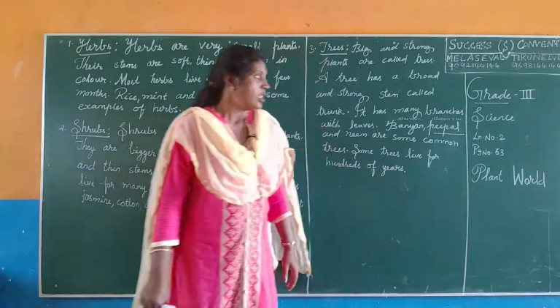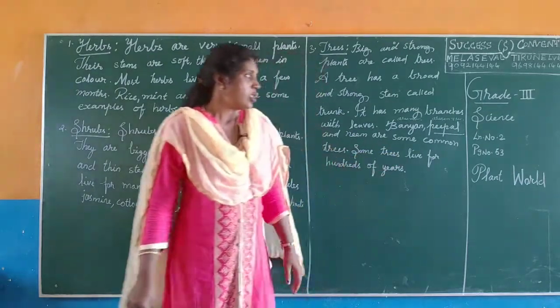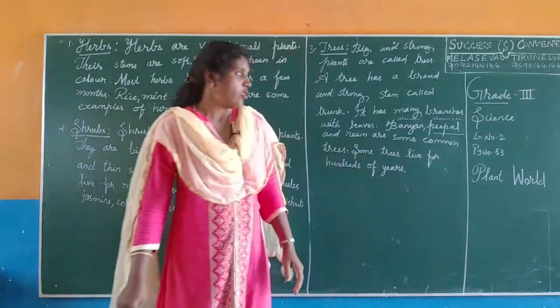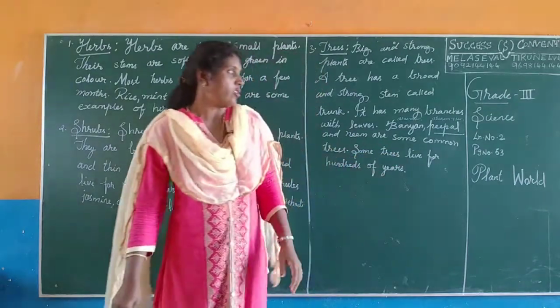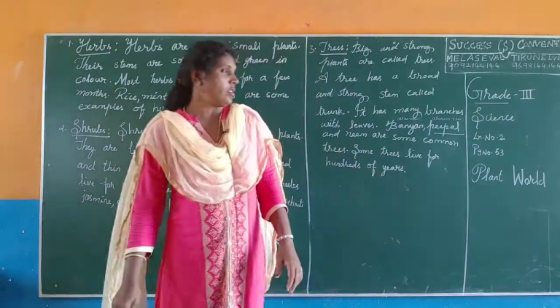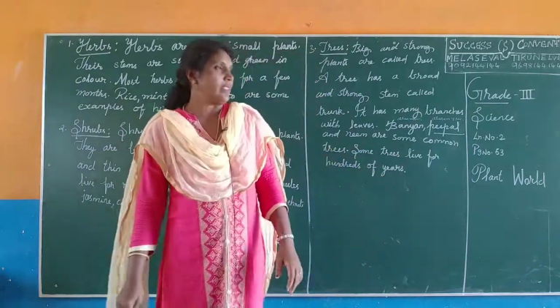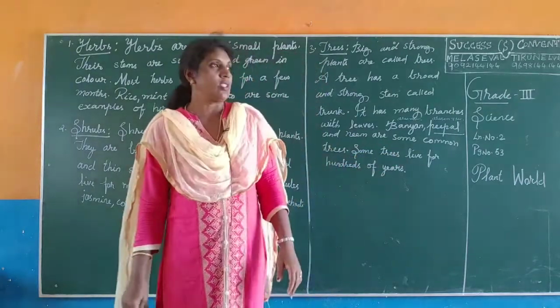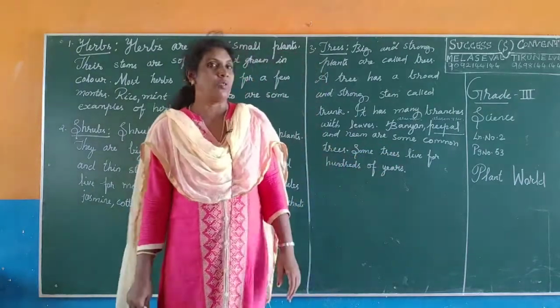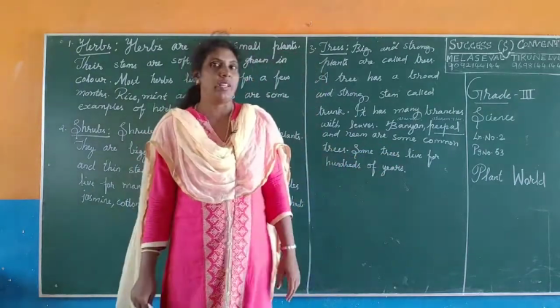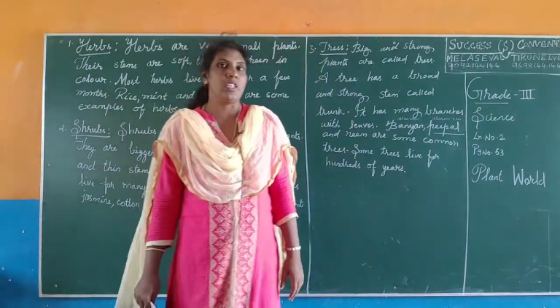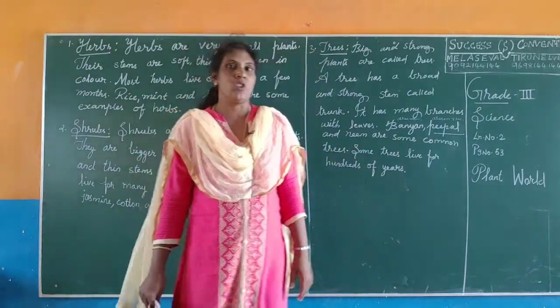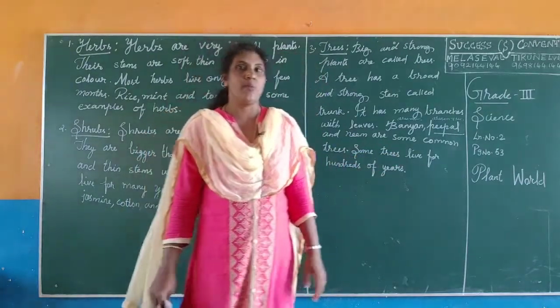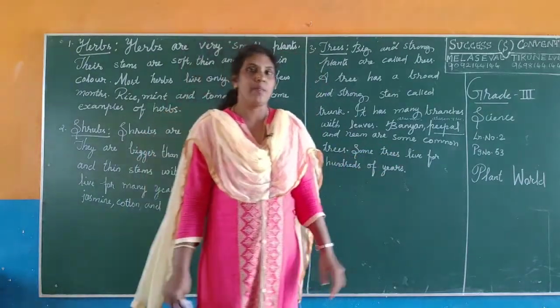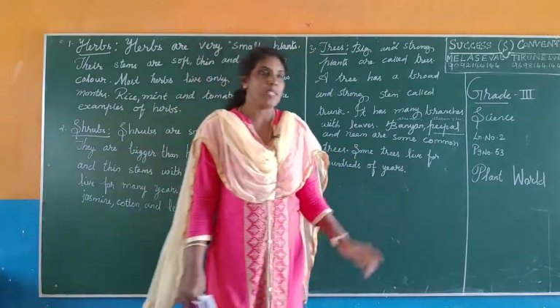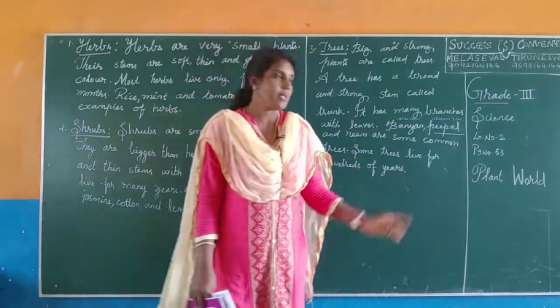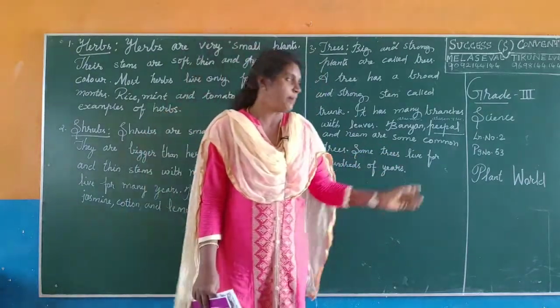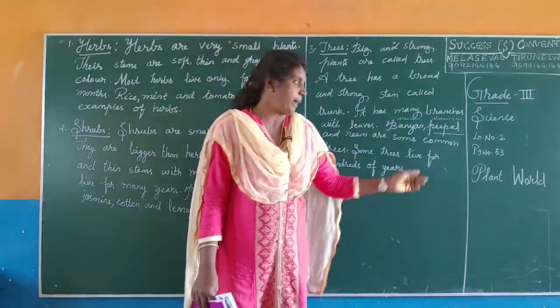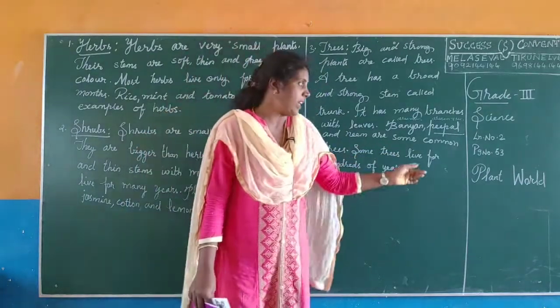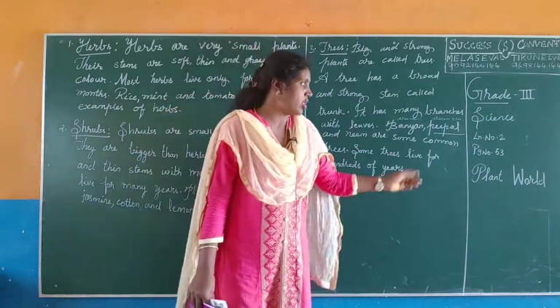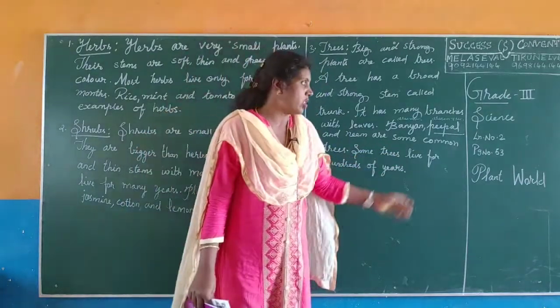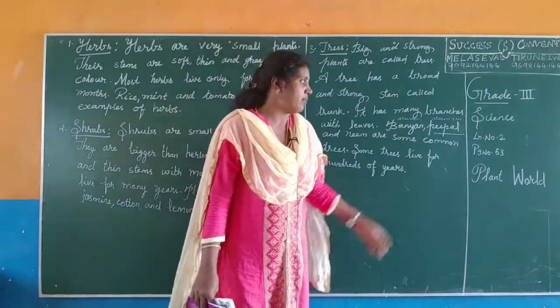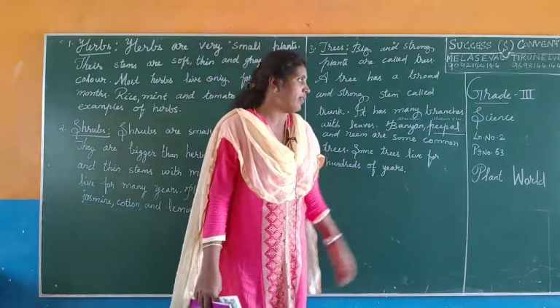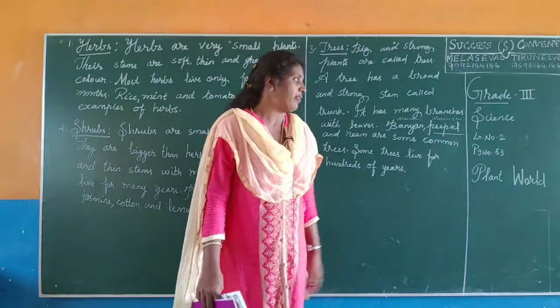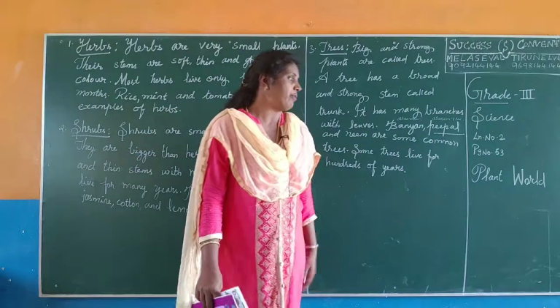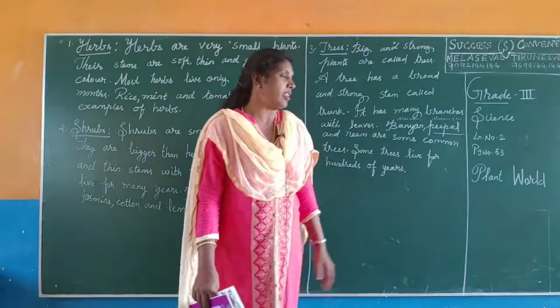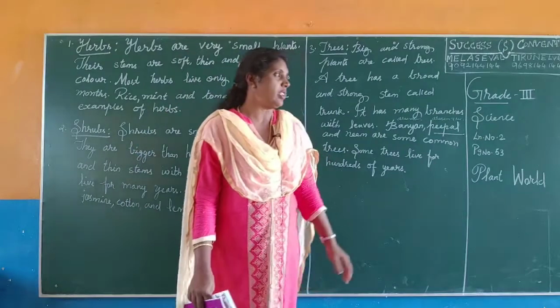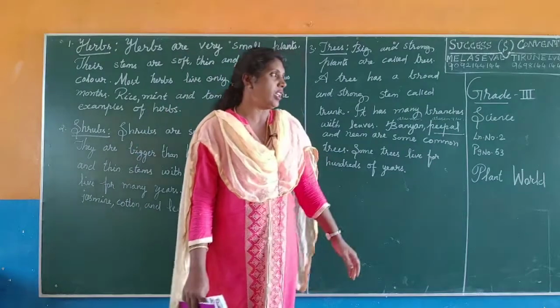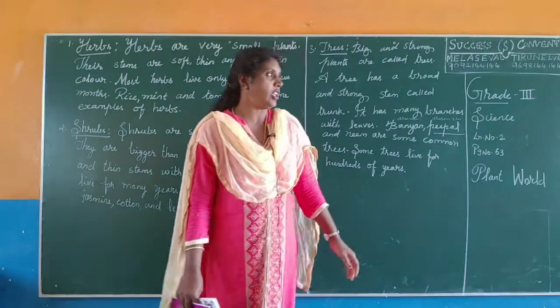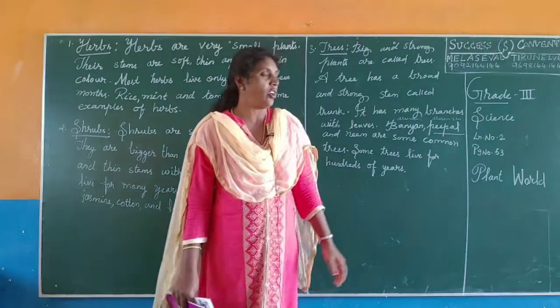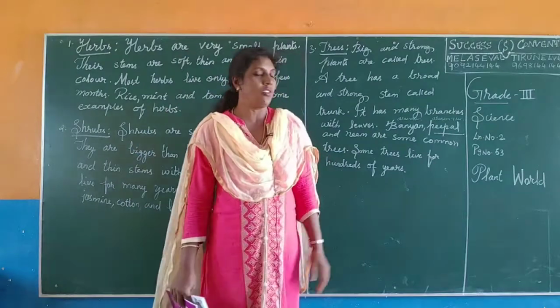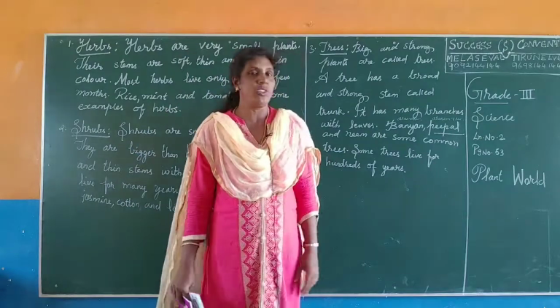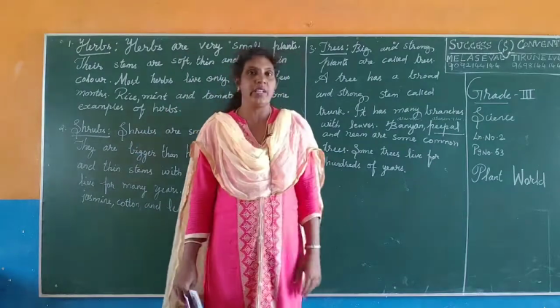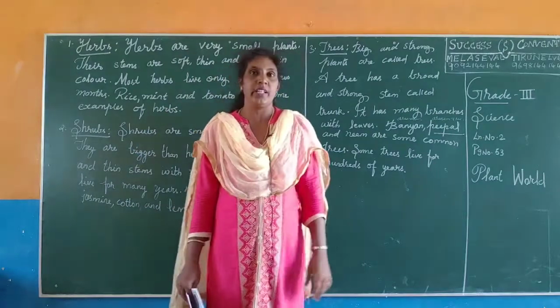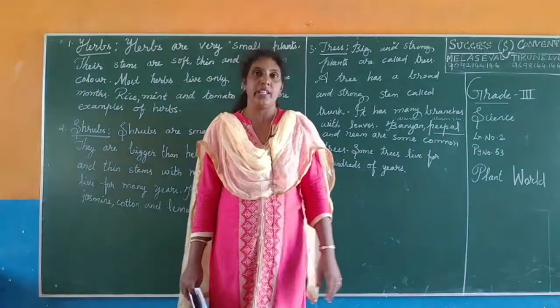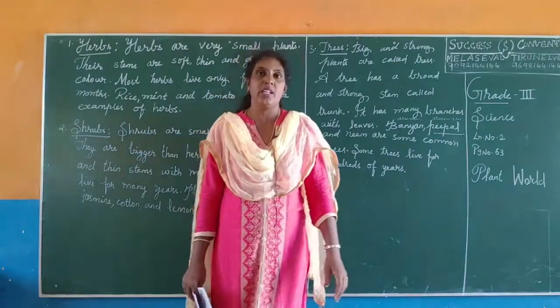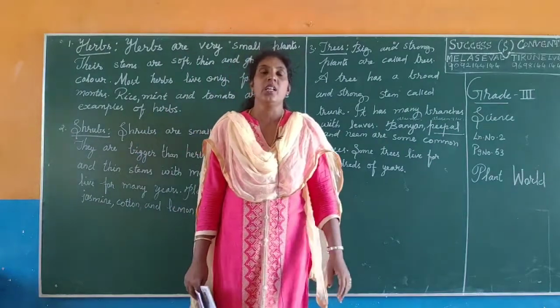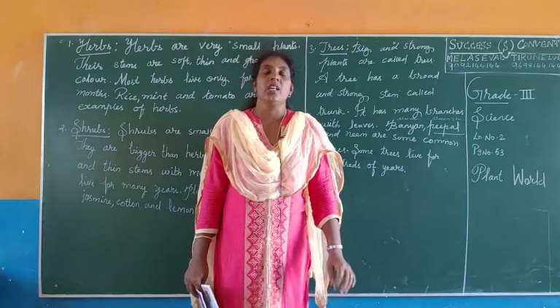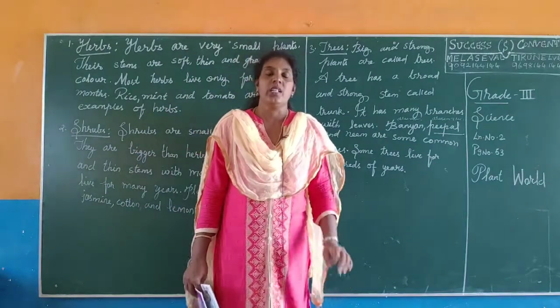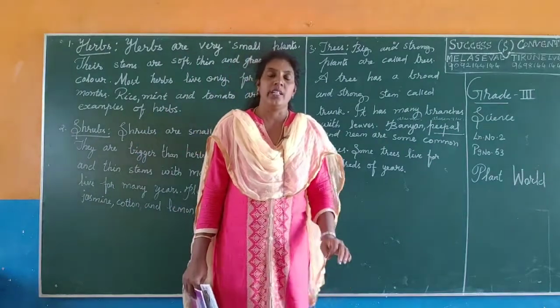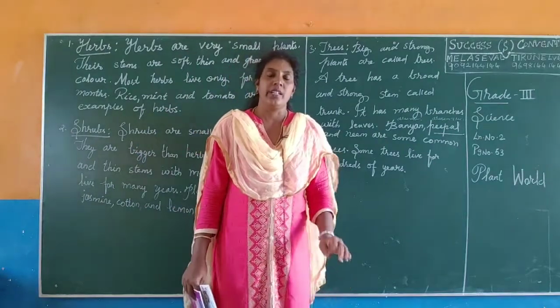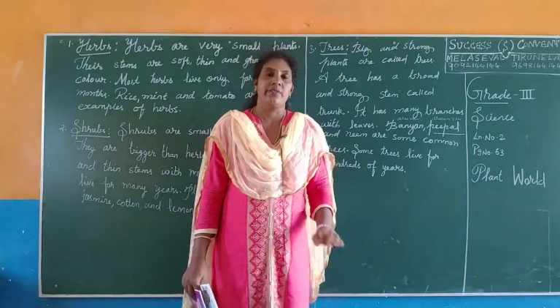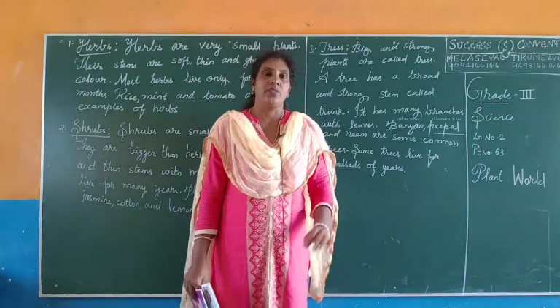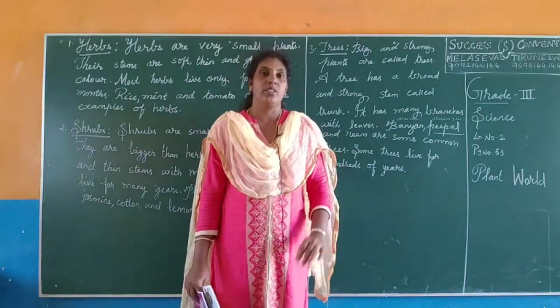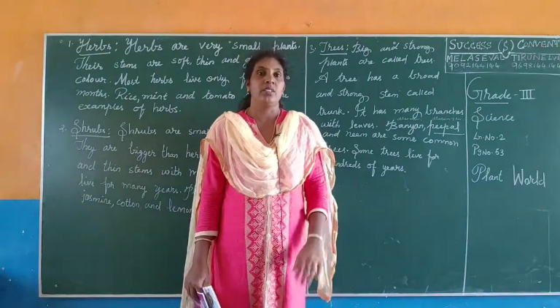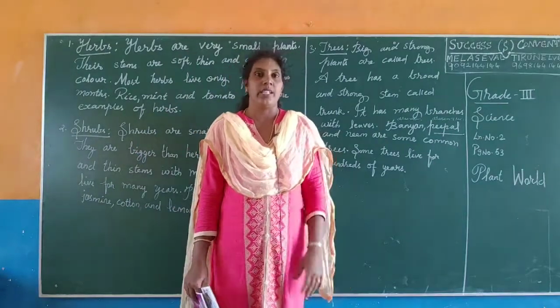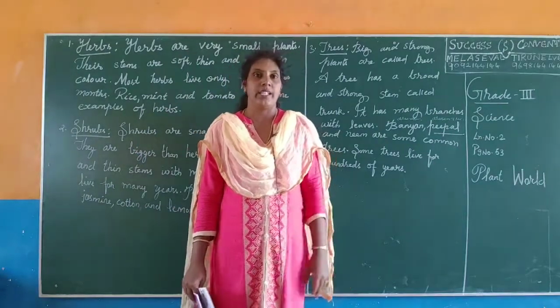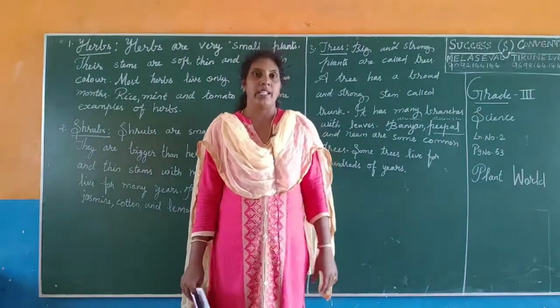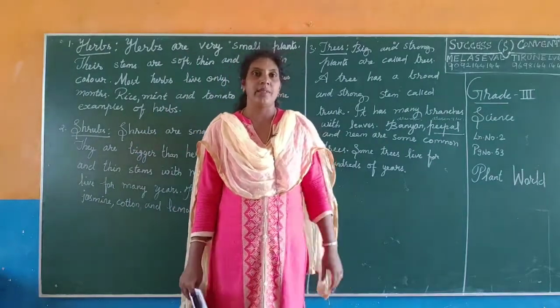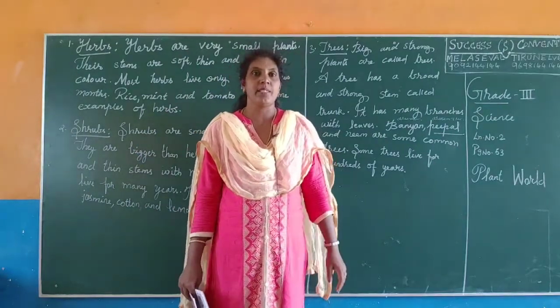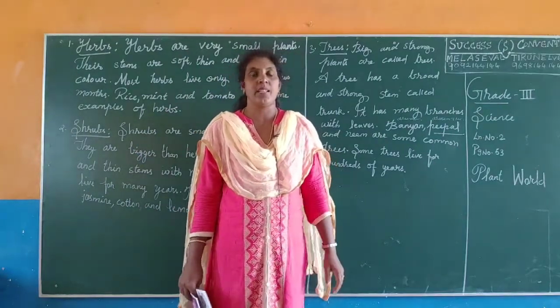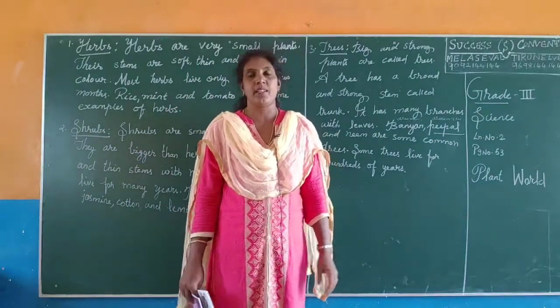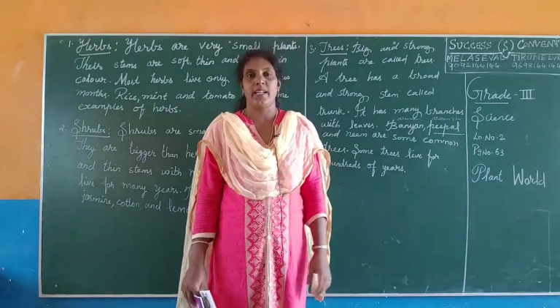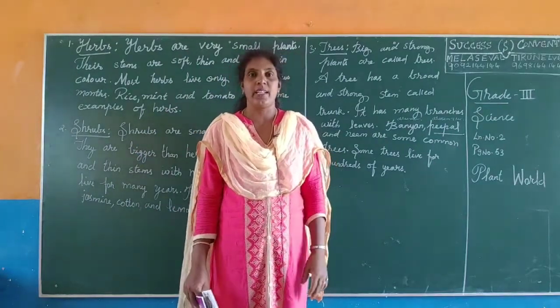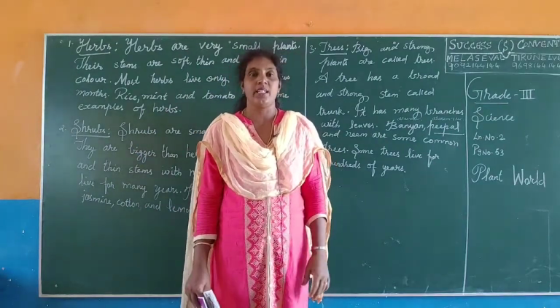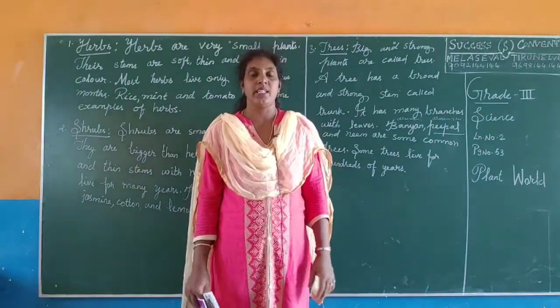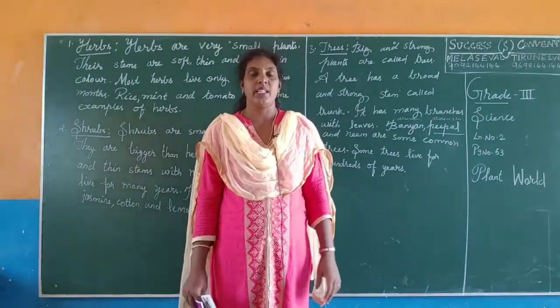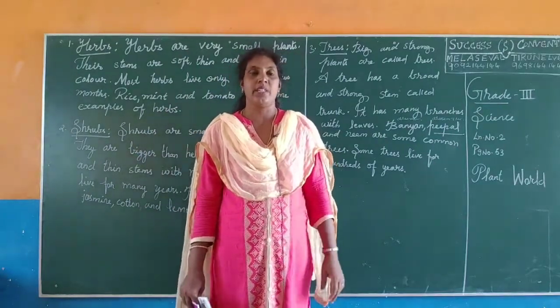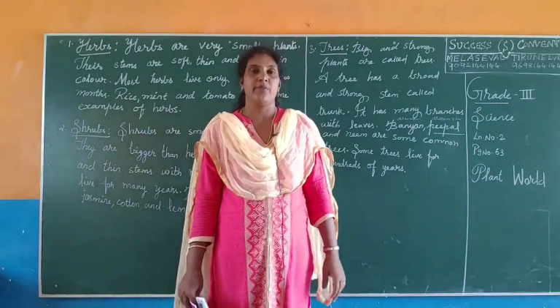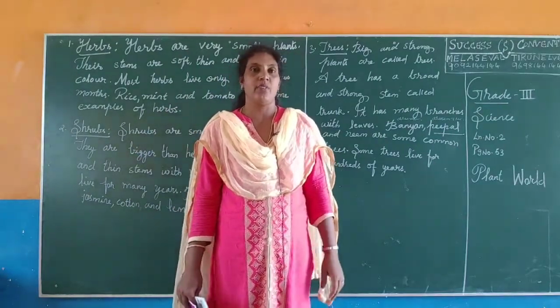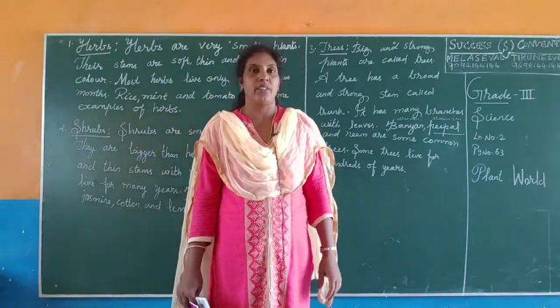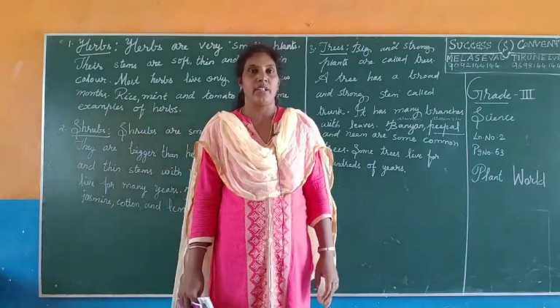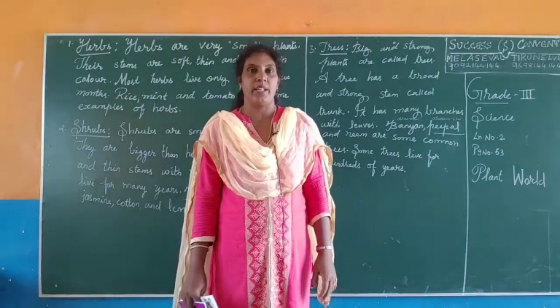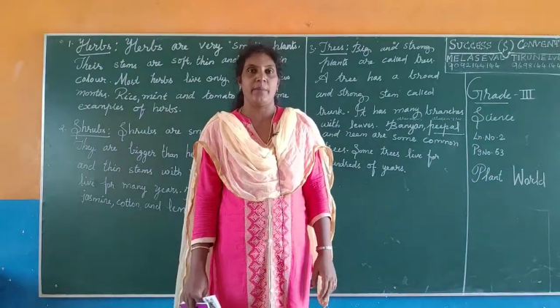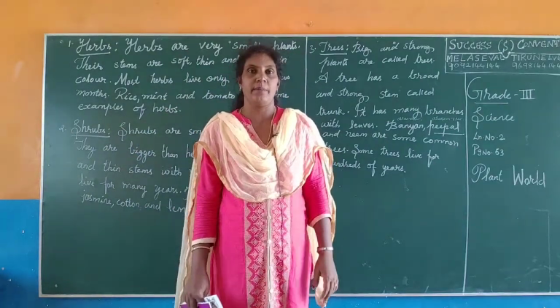So, today's homework is page number 53. You have to read it three times and write neatly one time.